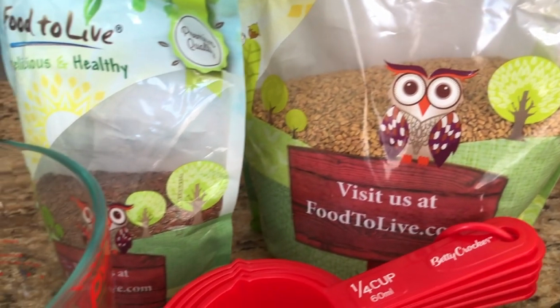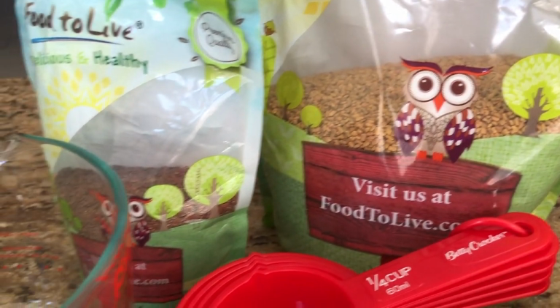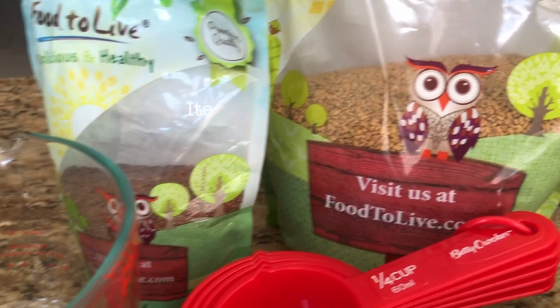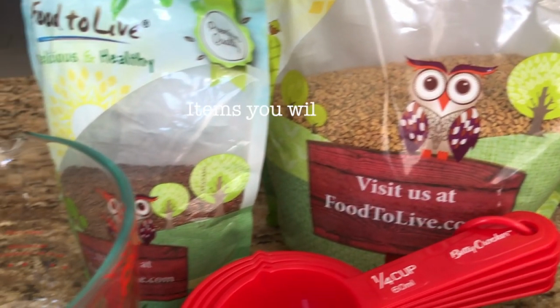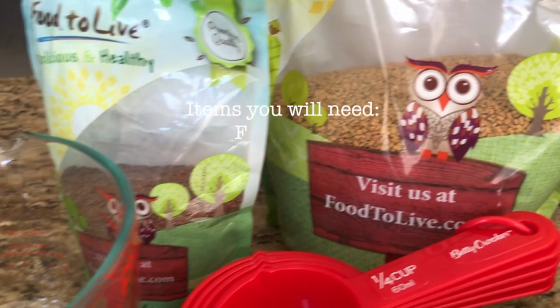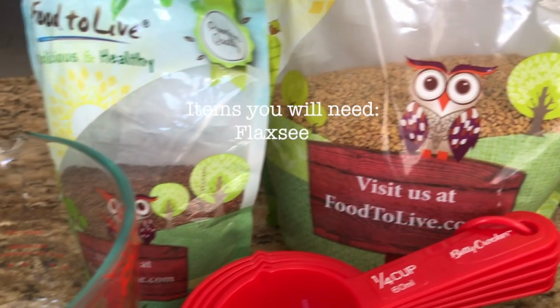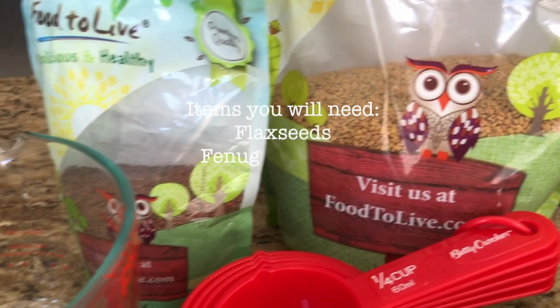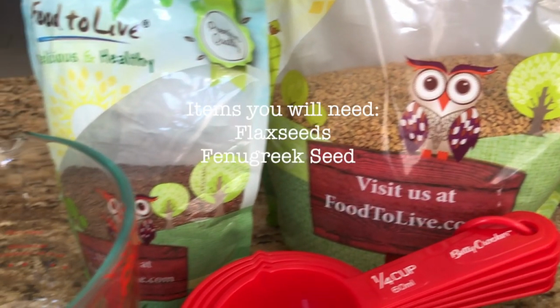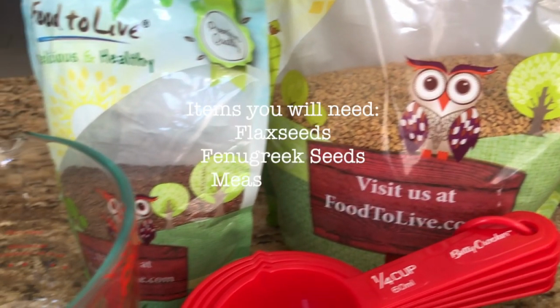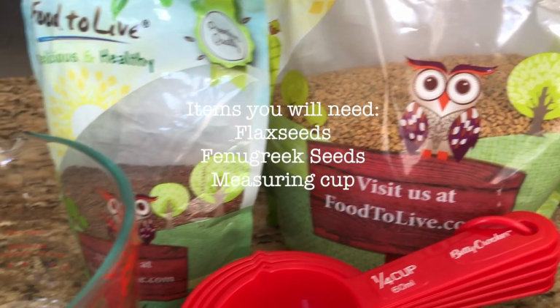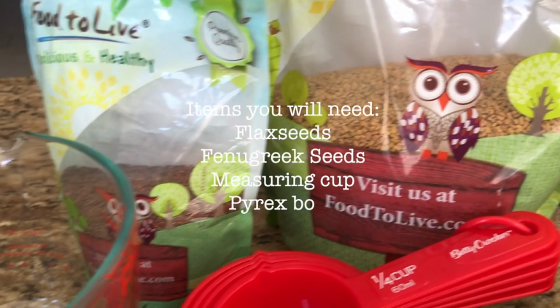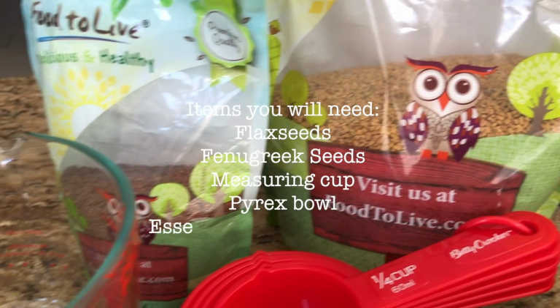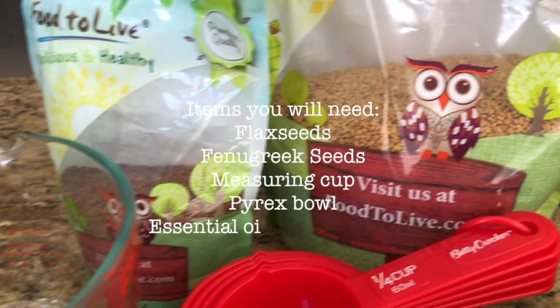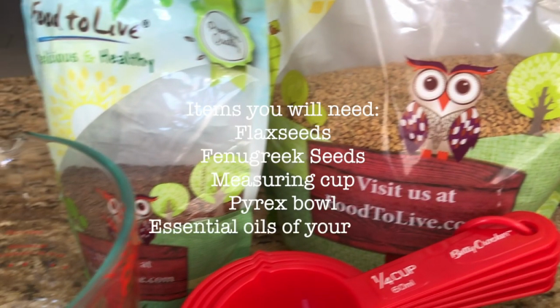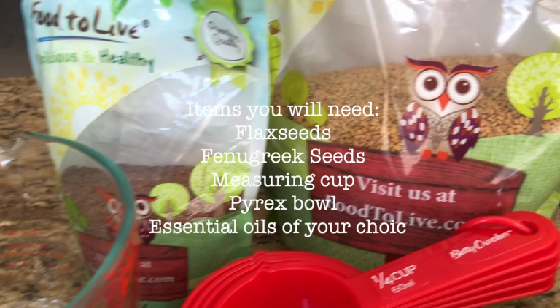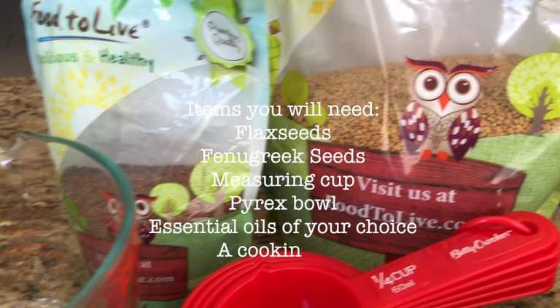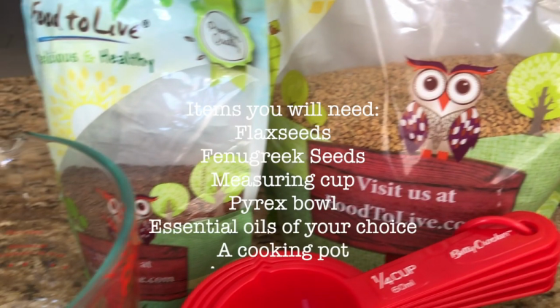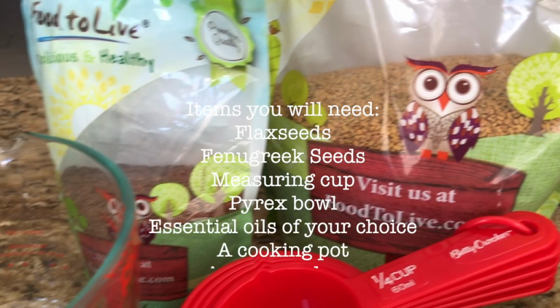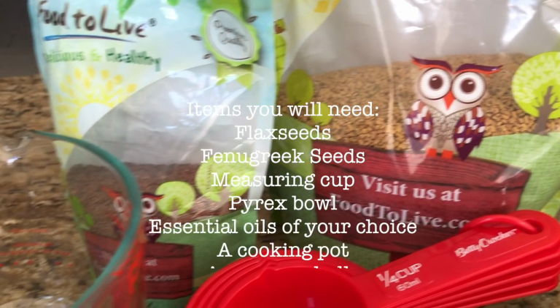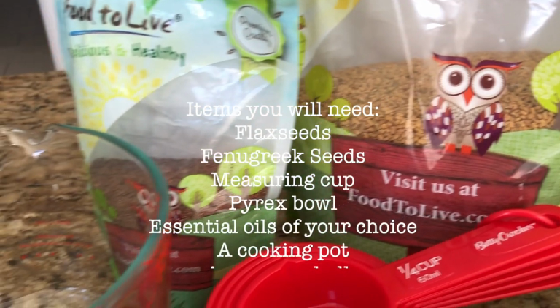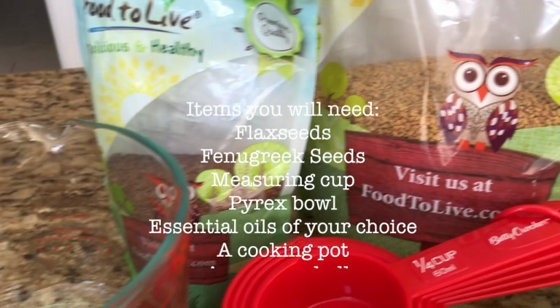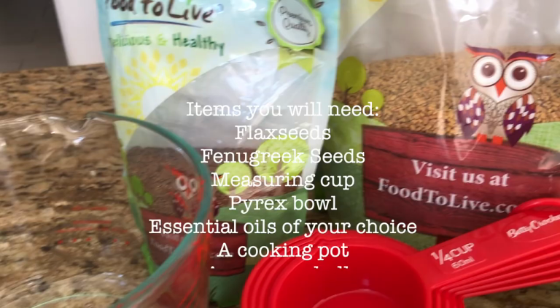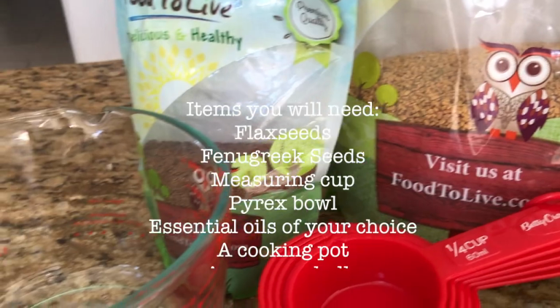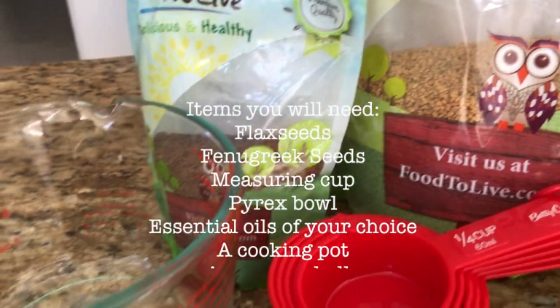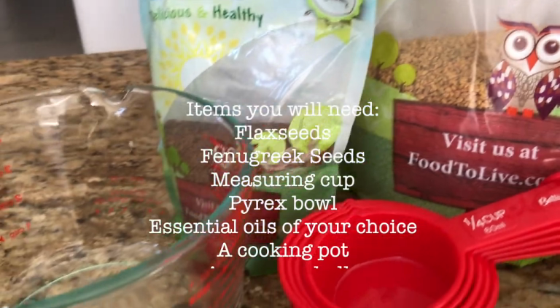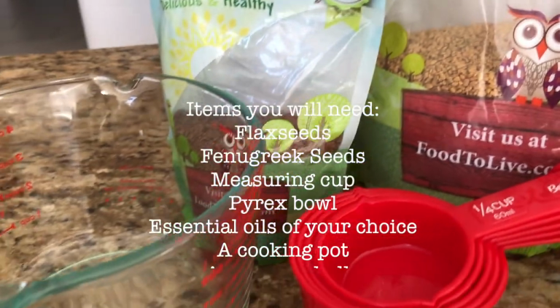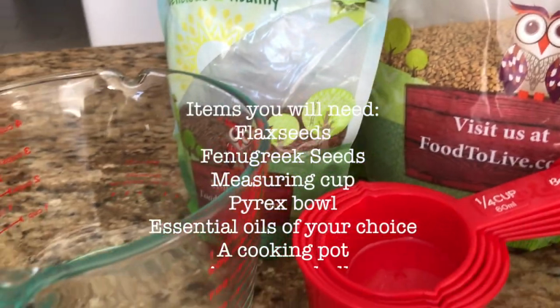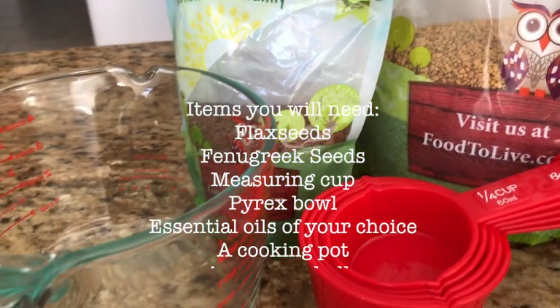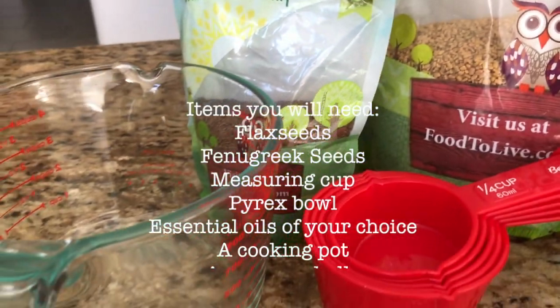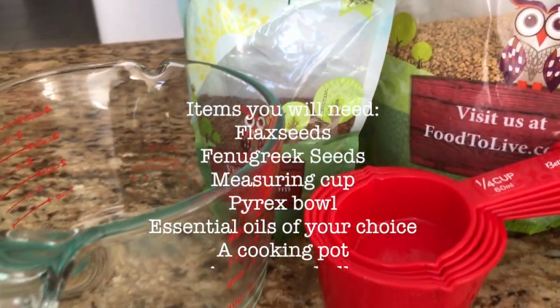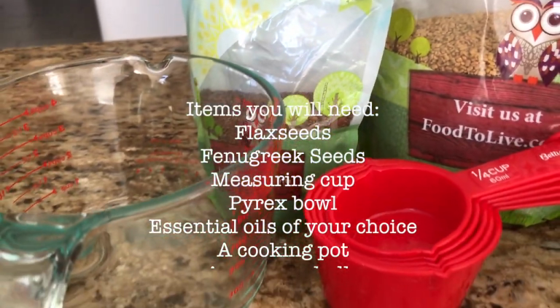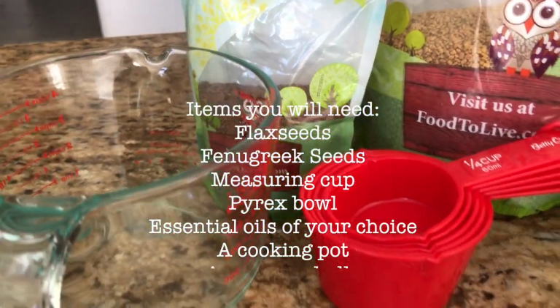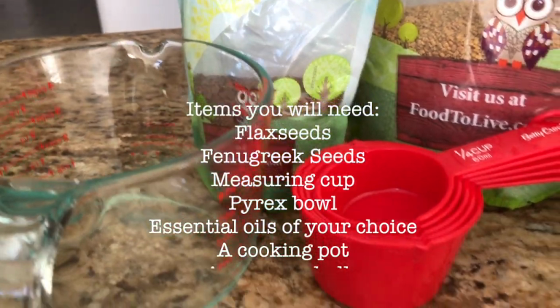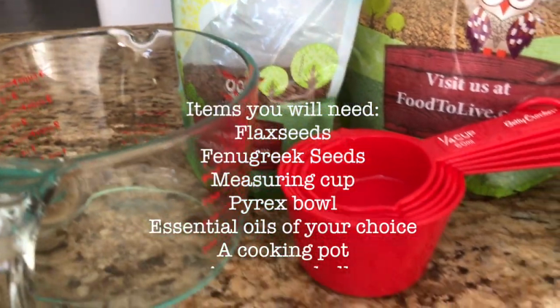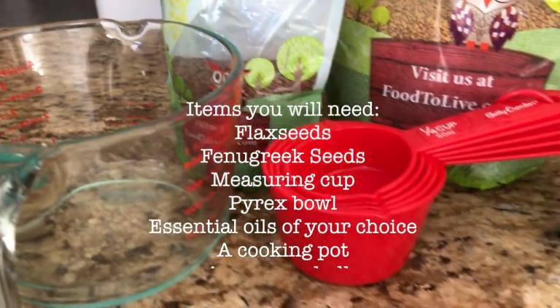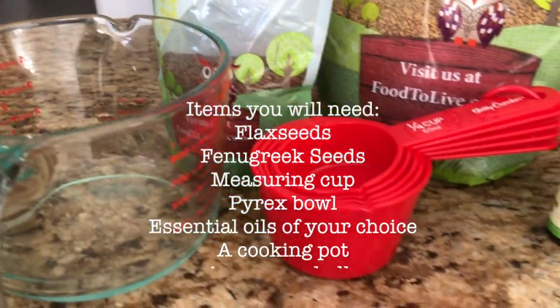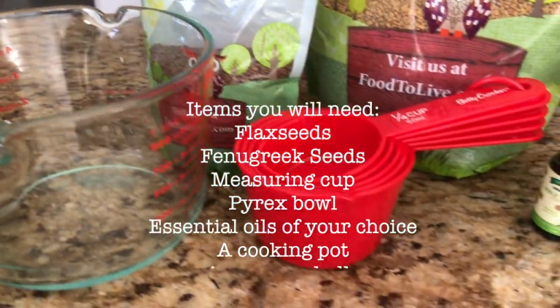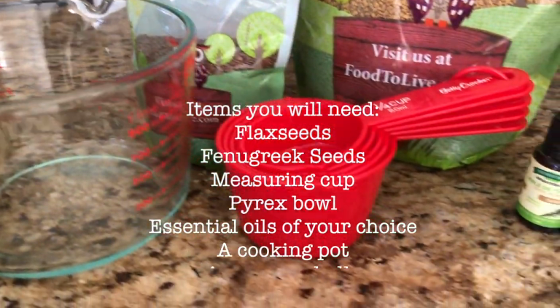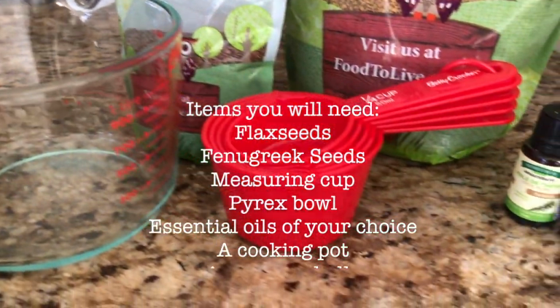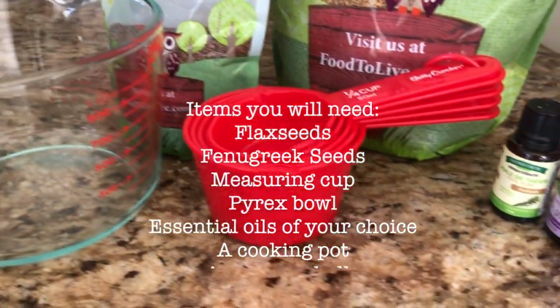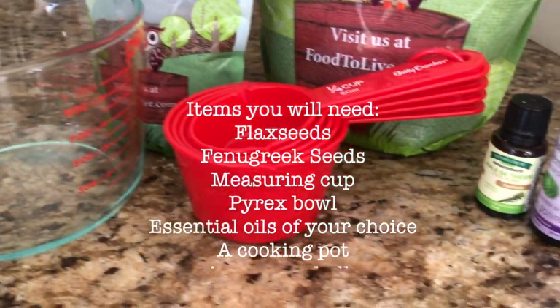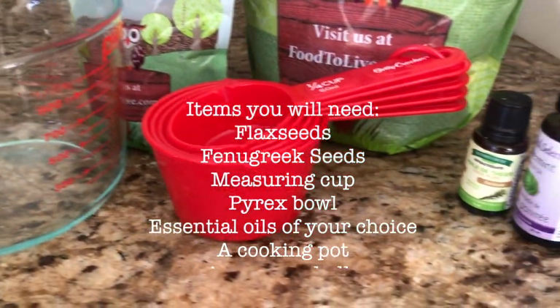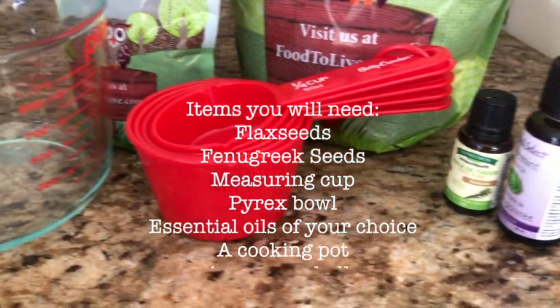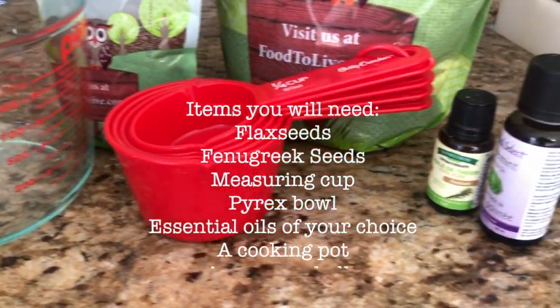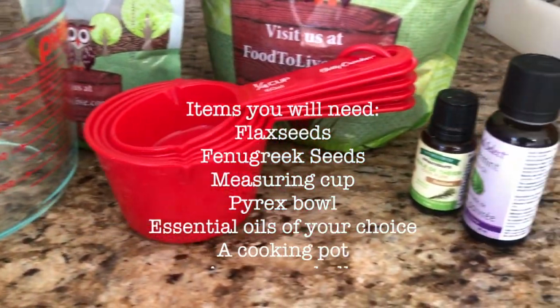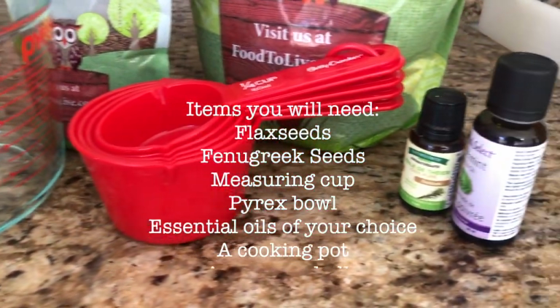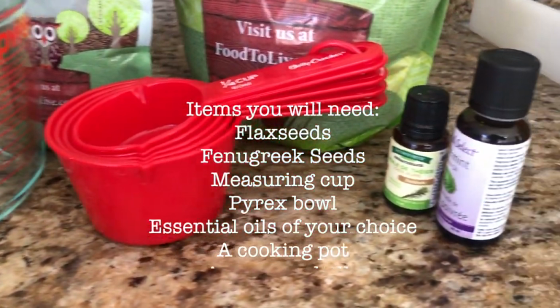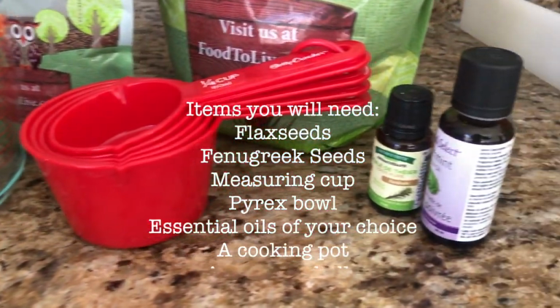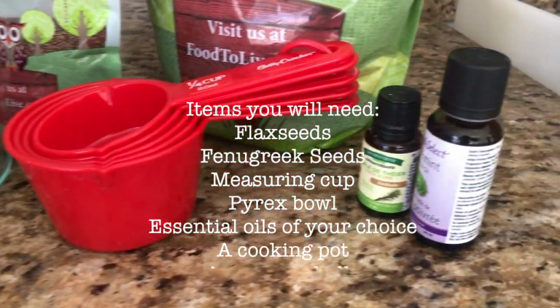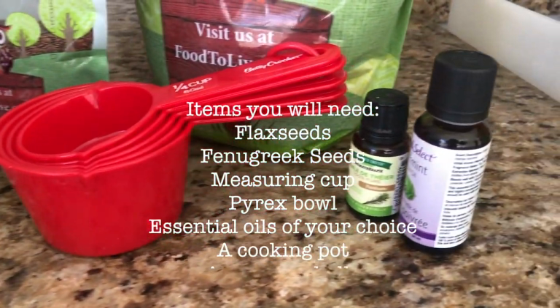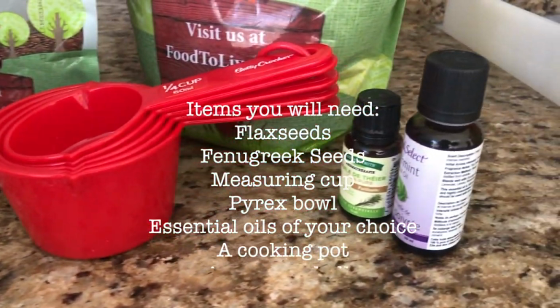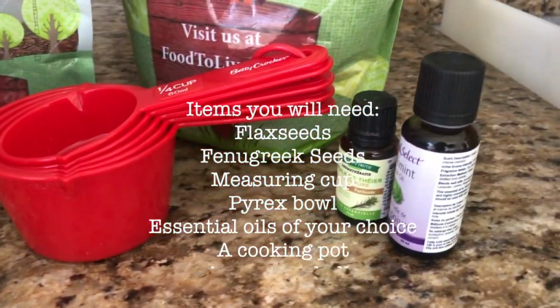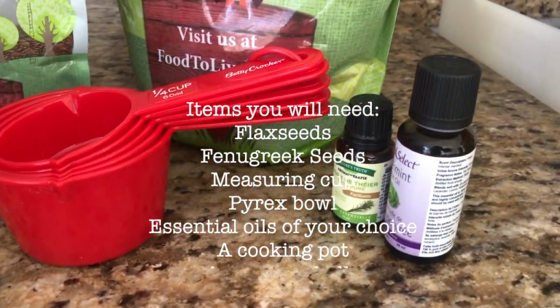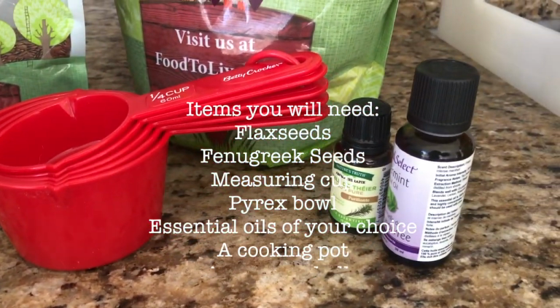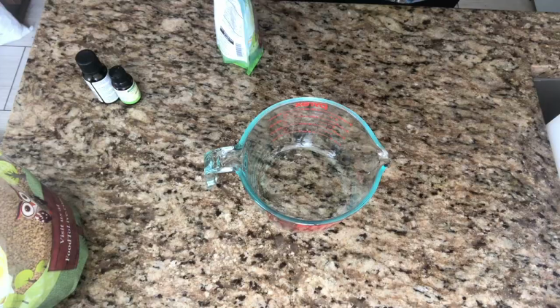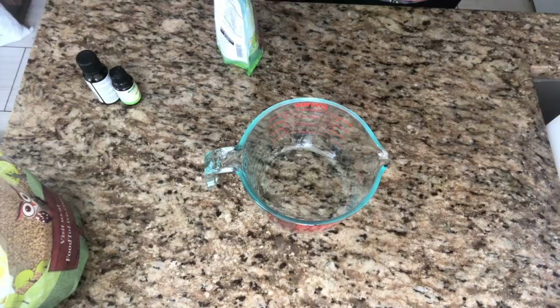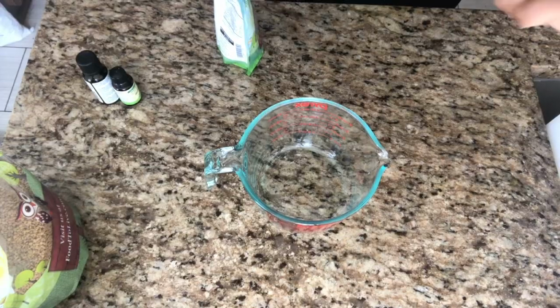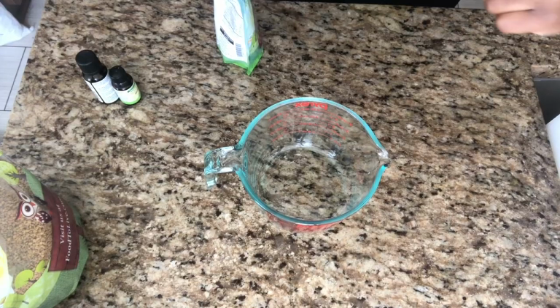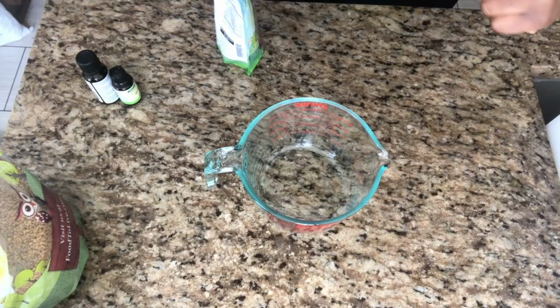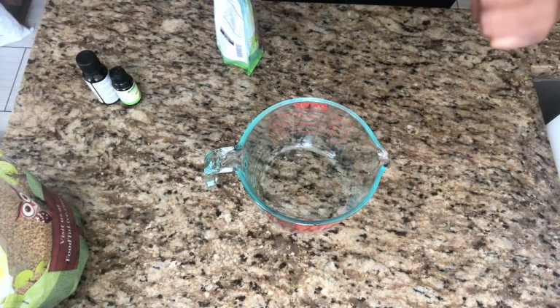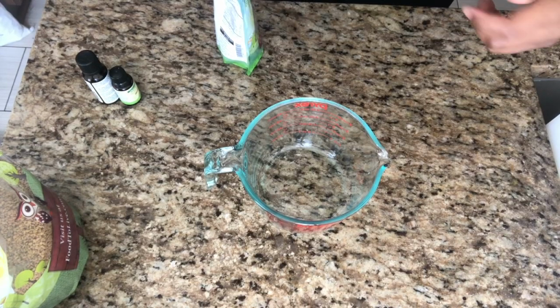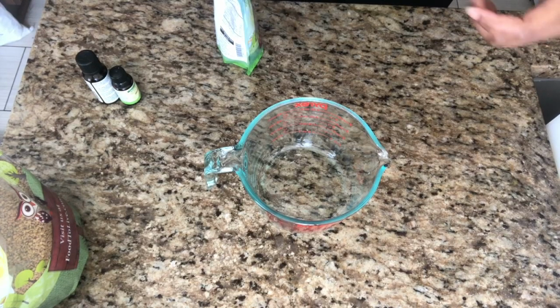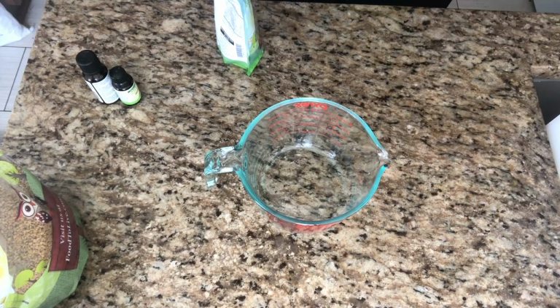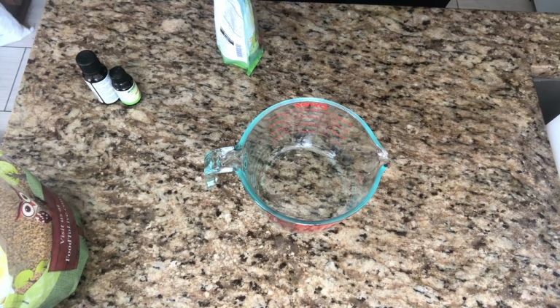Hi guys and welcome back to my YouTube channel. Today we're making flaxseed with some fenugreek gel, so stay tuned.